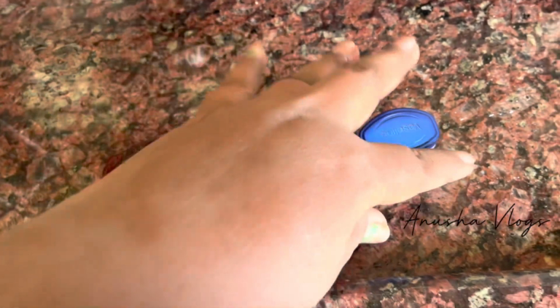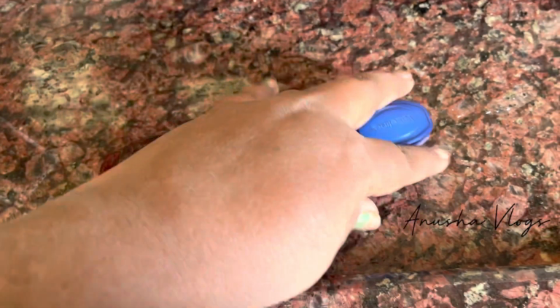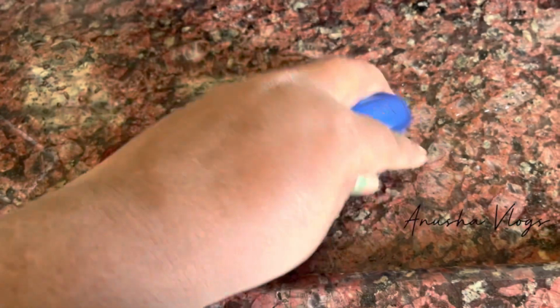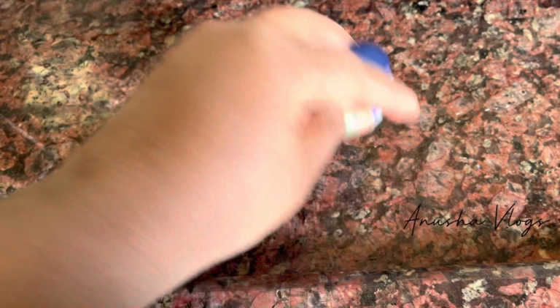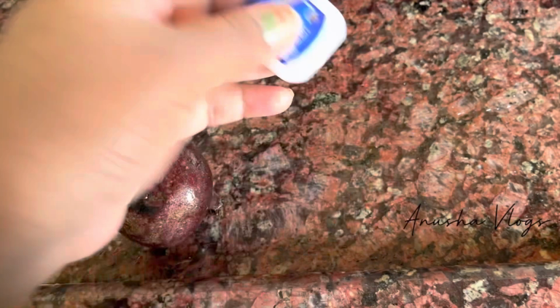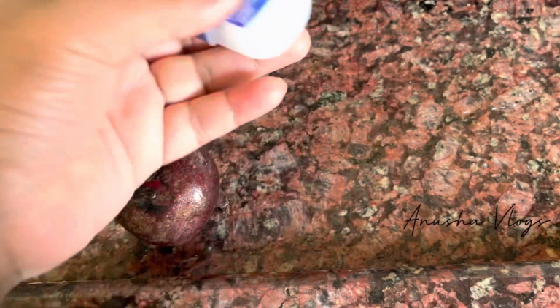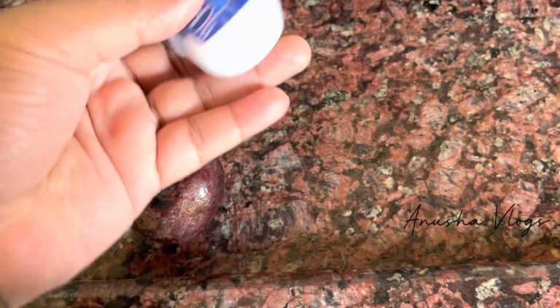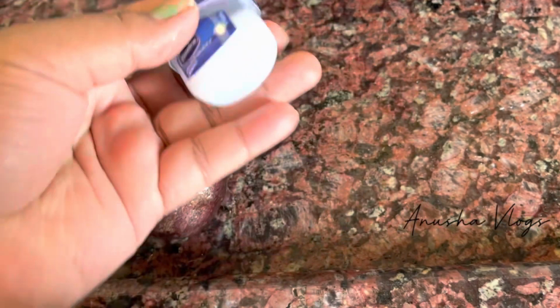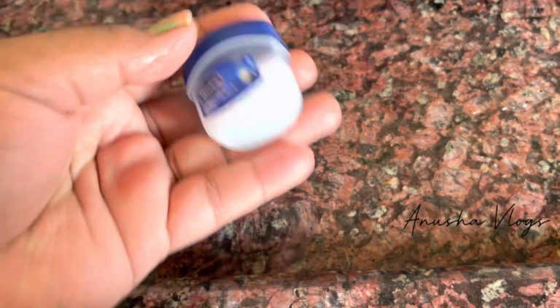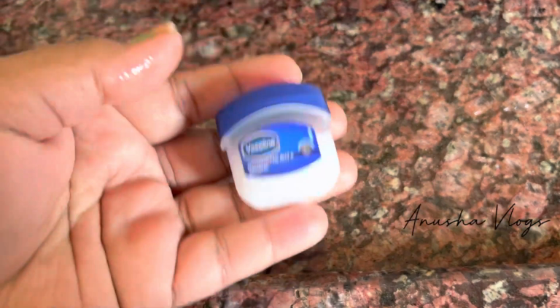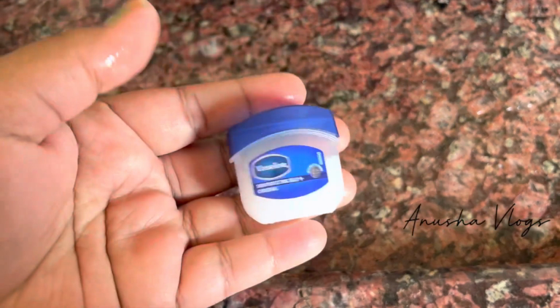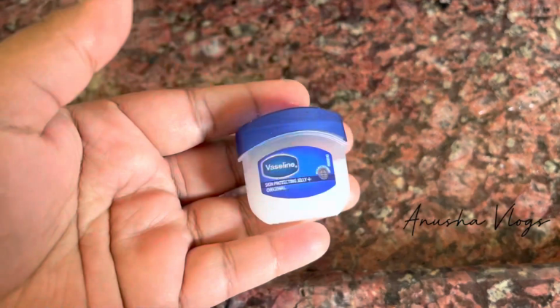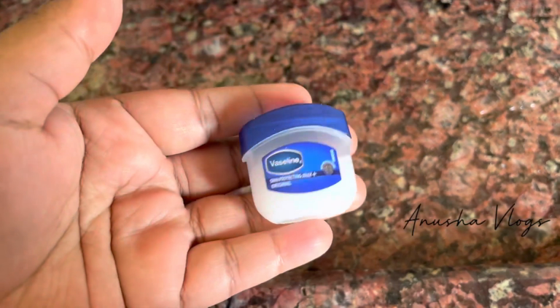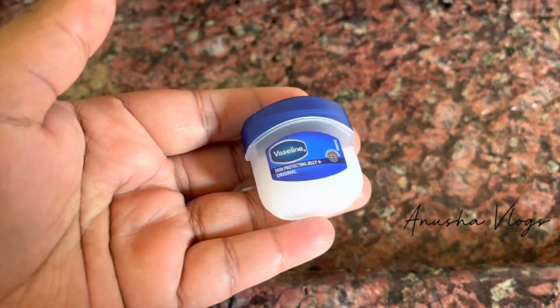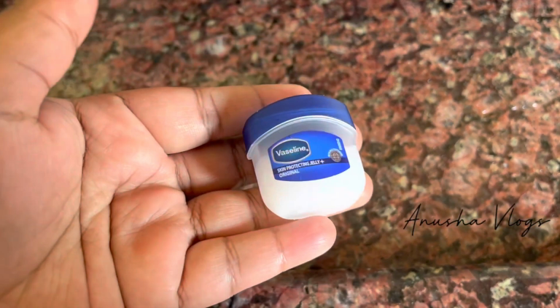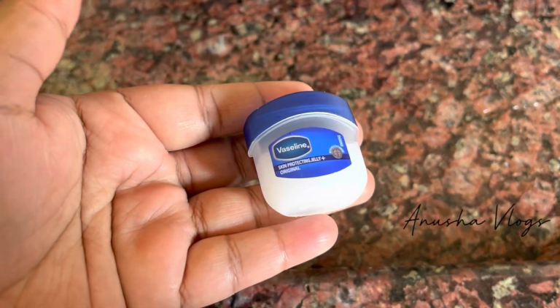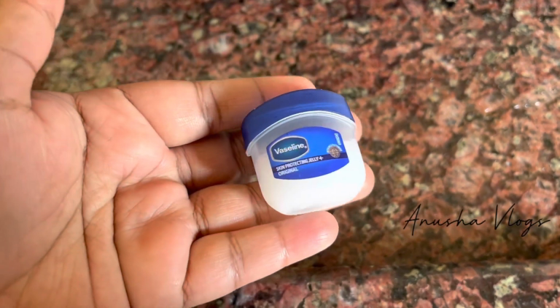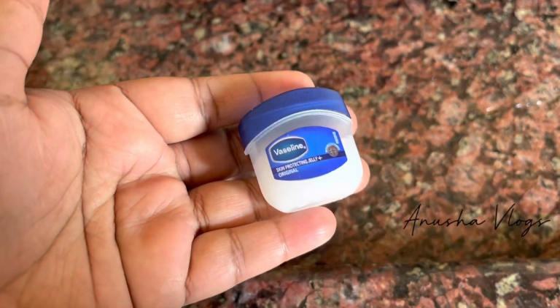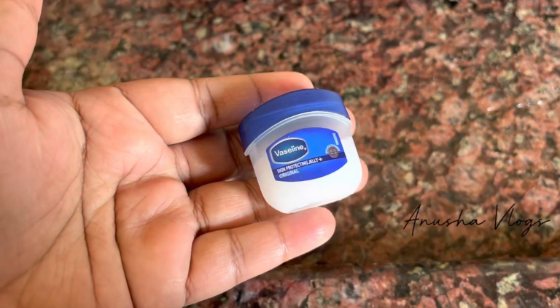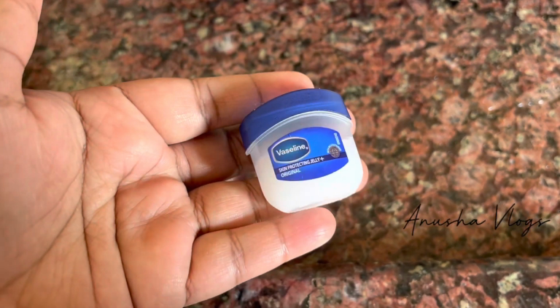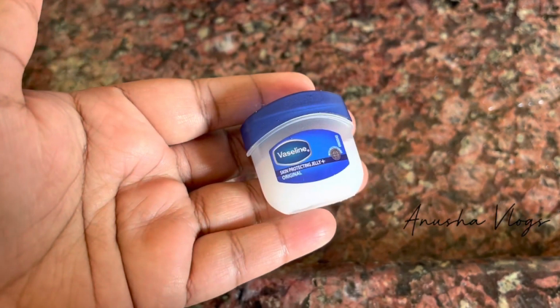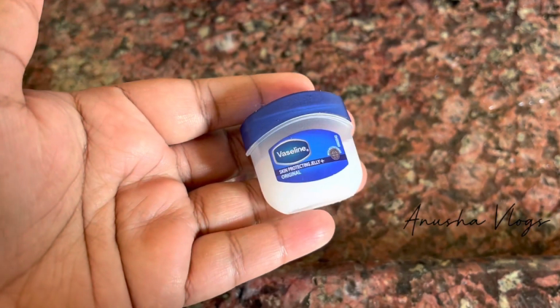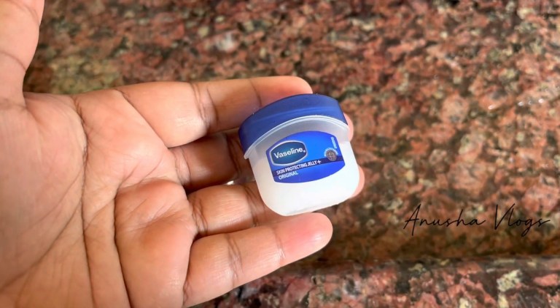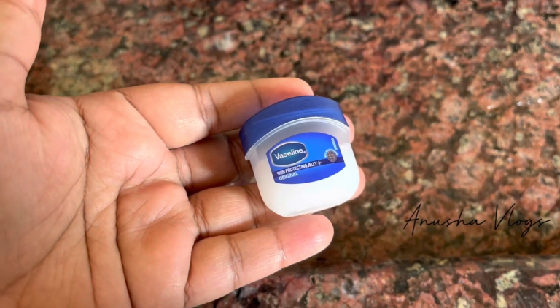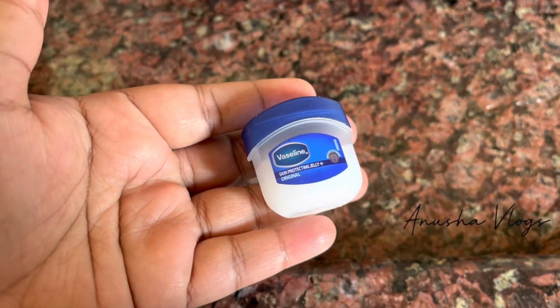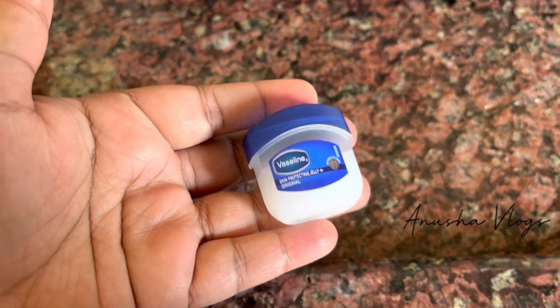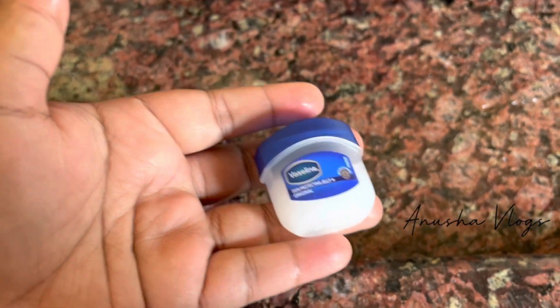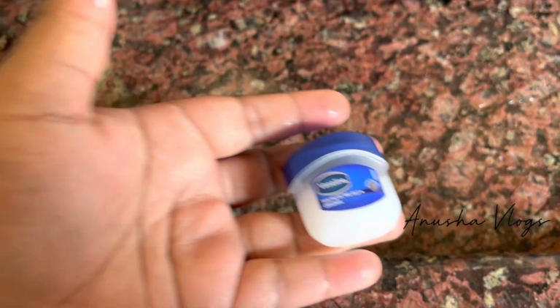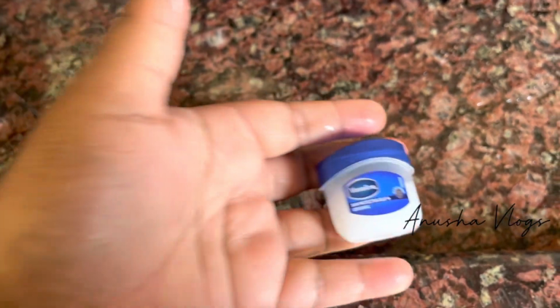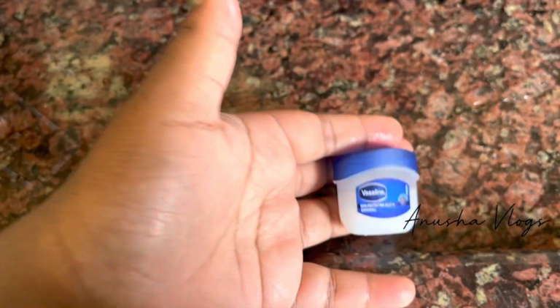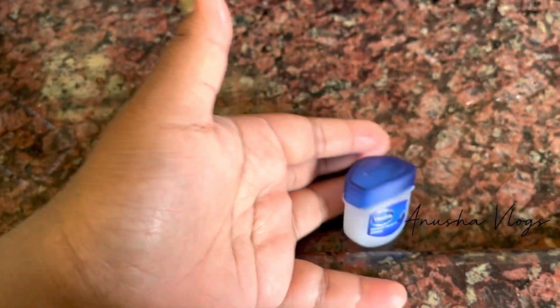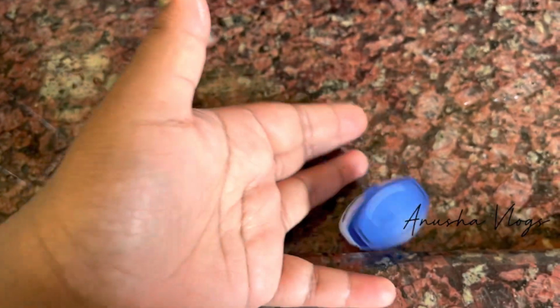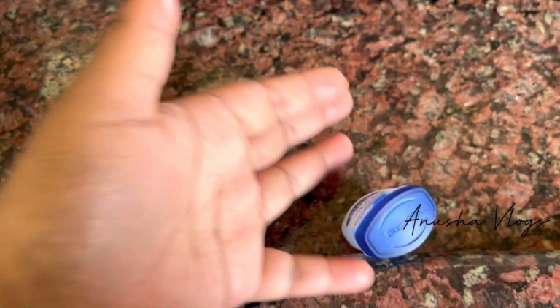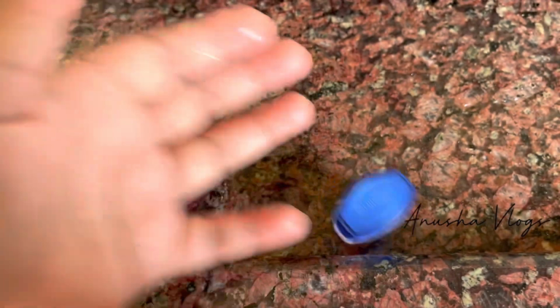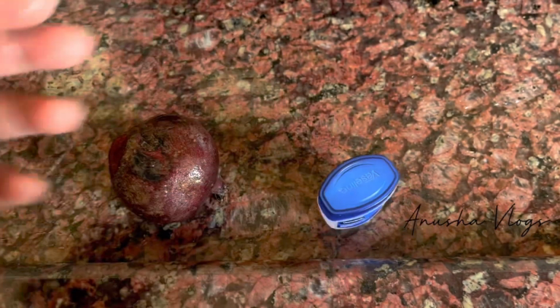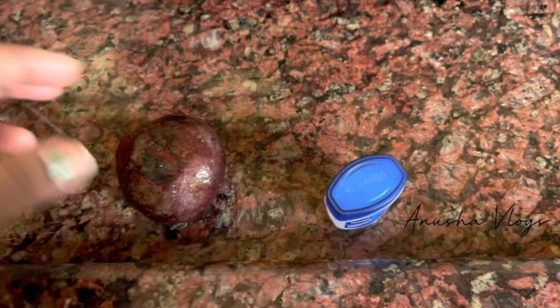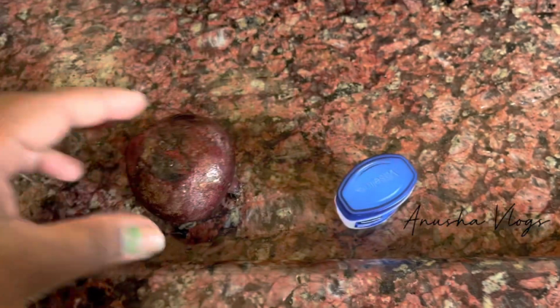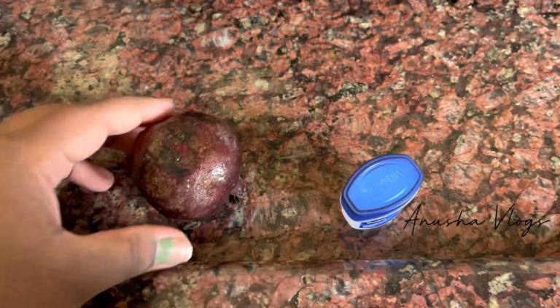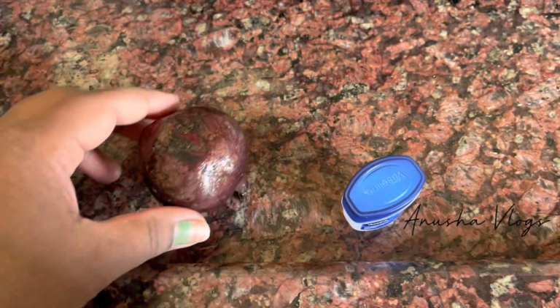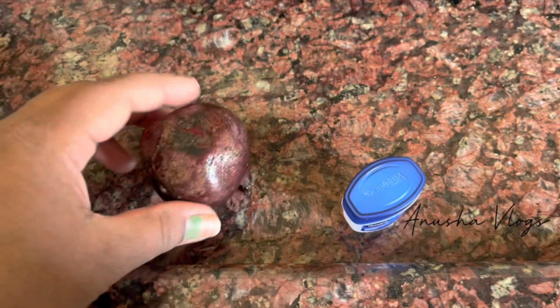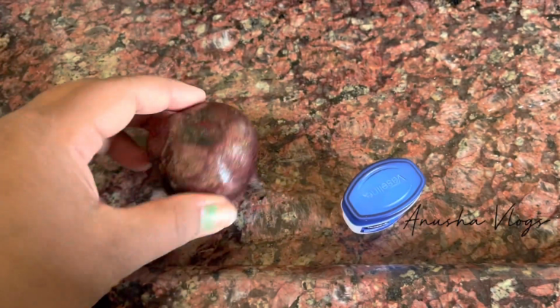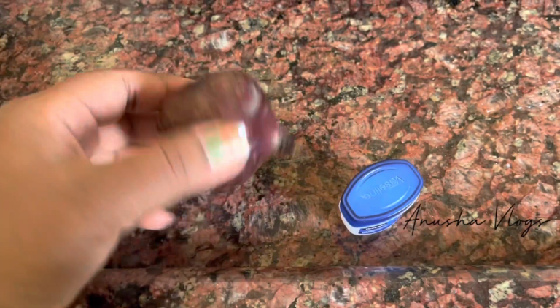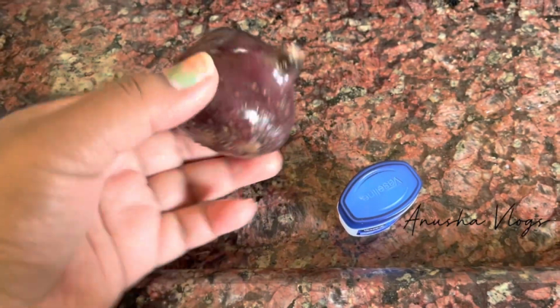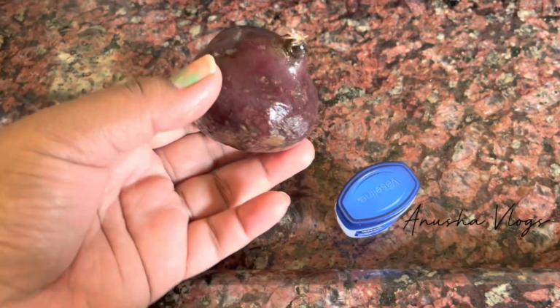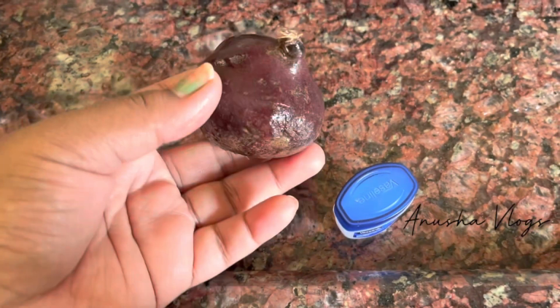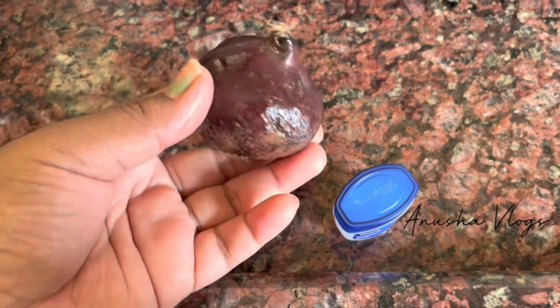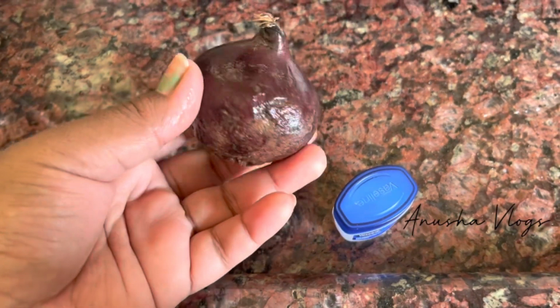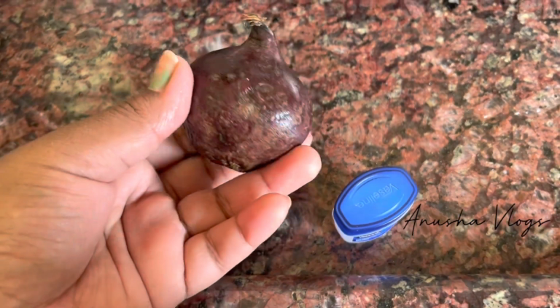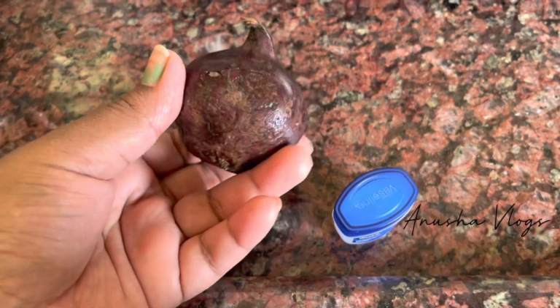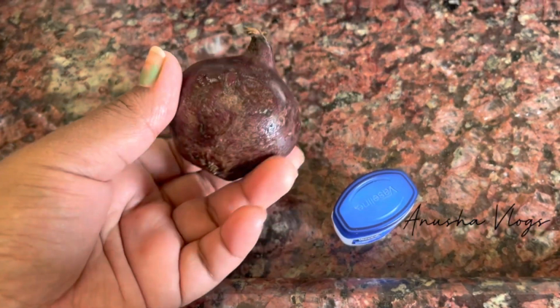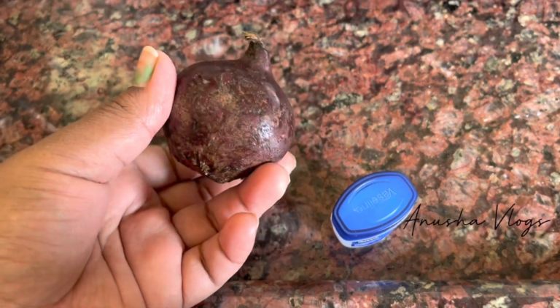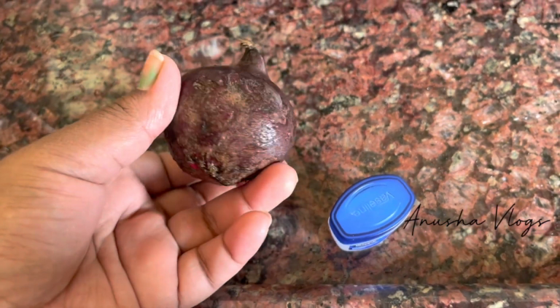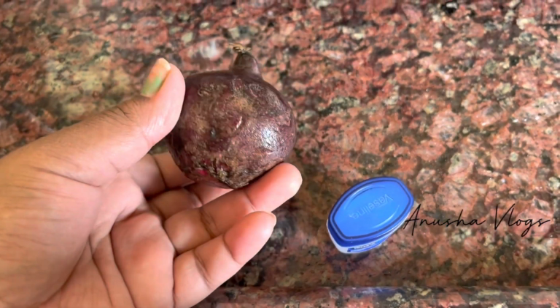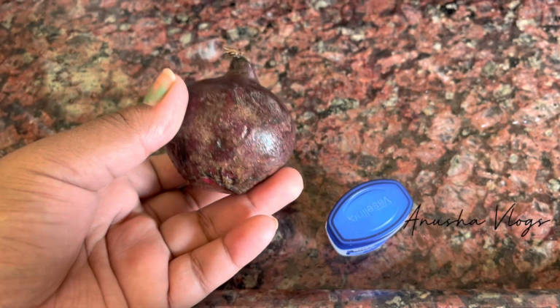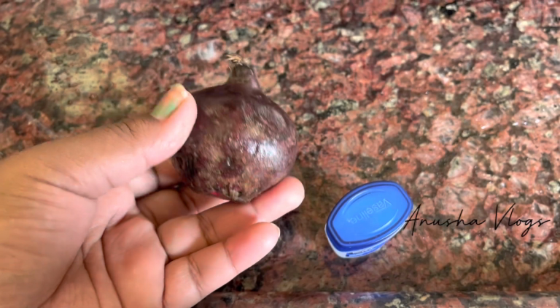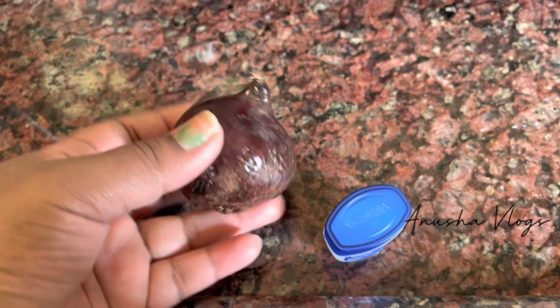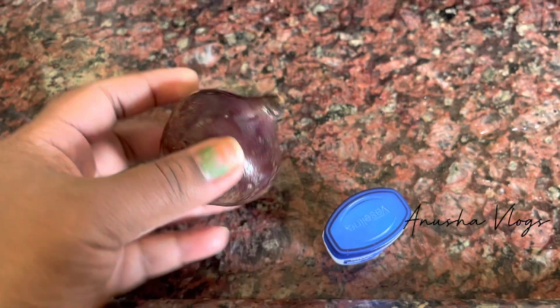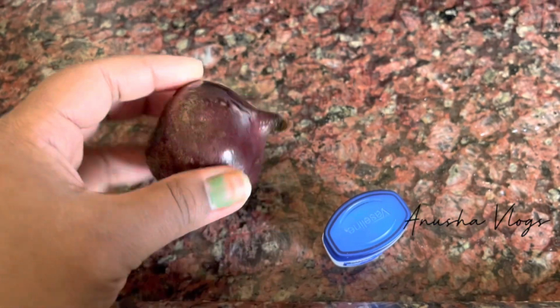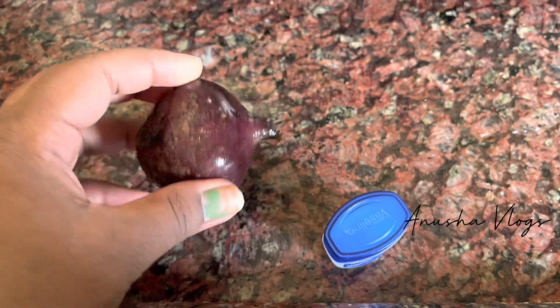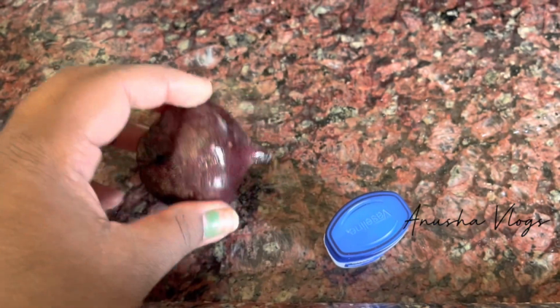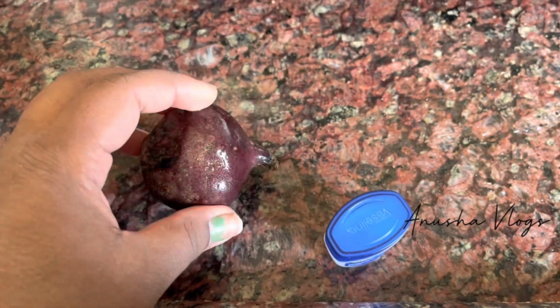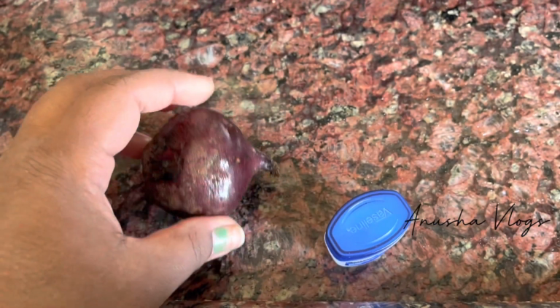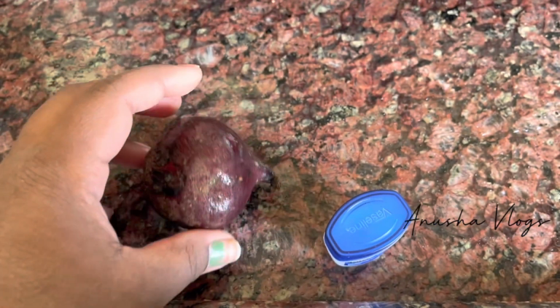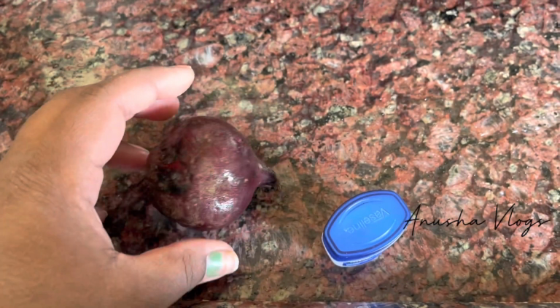I am going to use lipstick for natural lips. I am going to use lips as well as red.